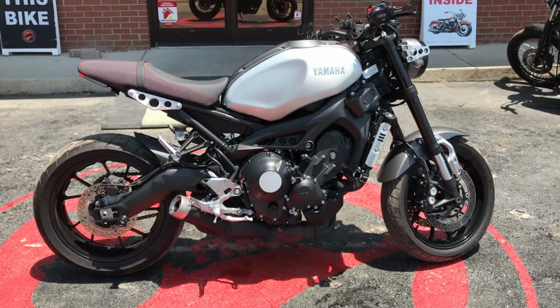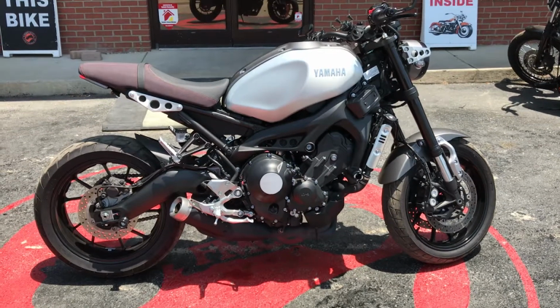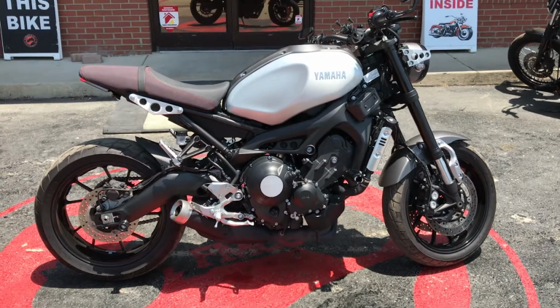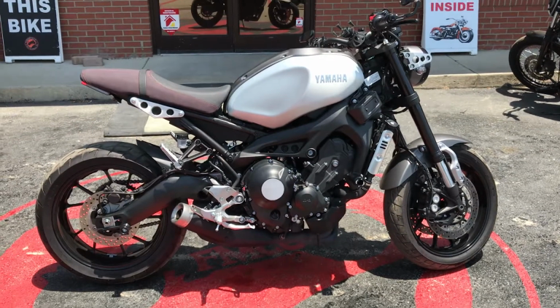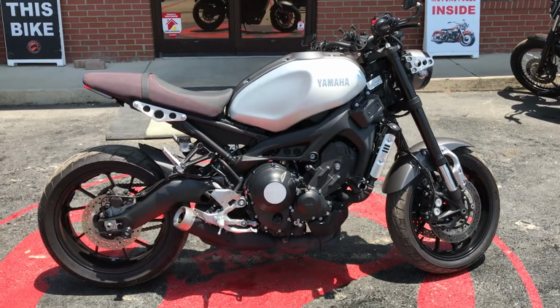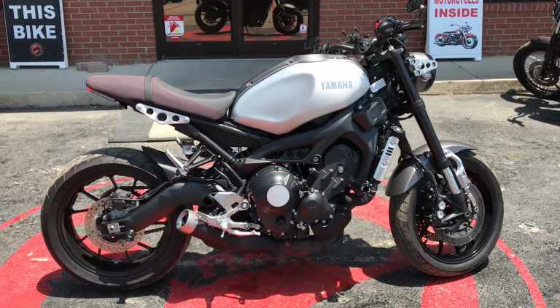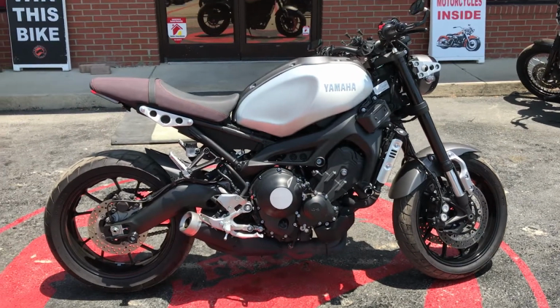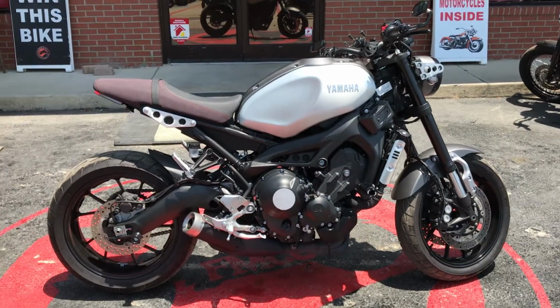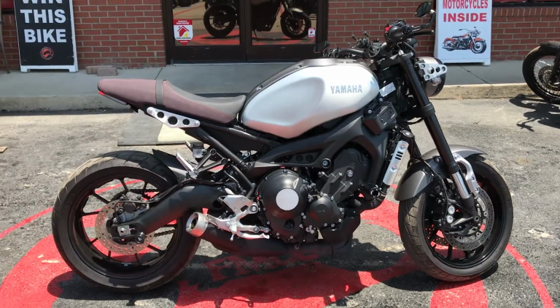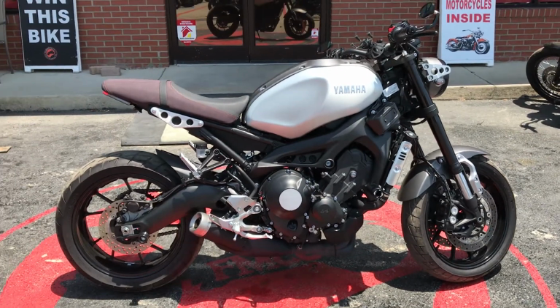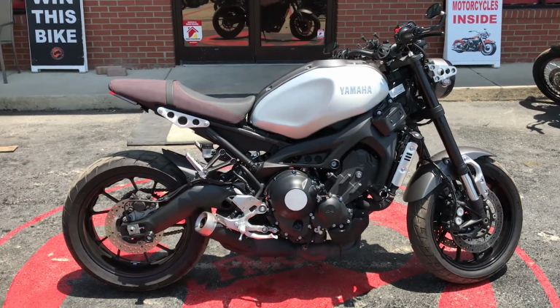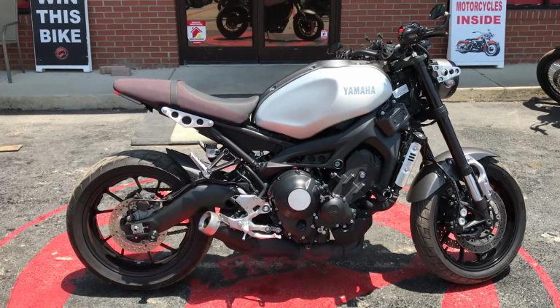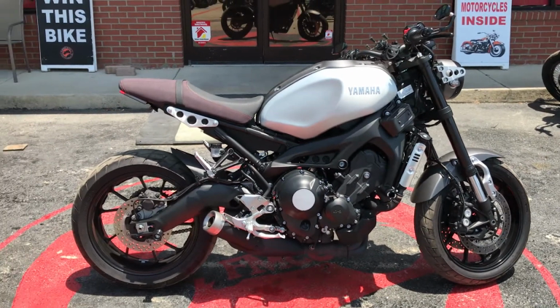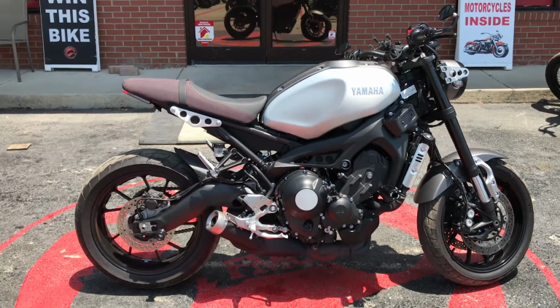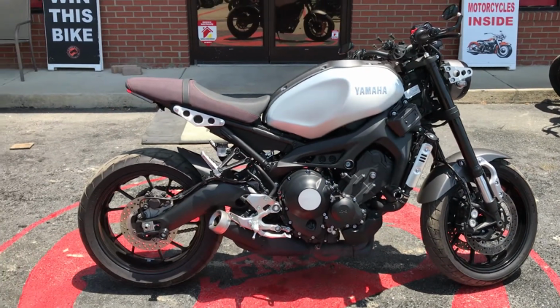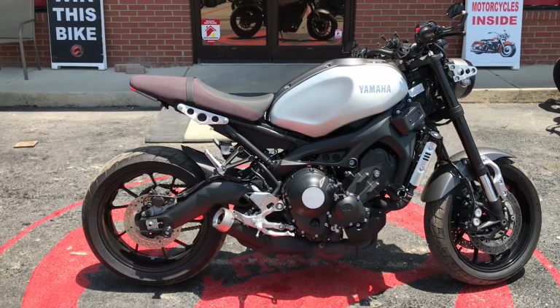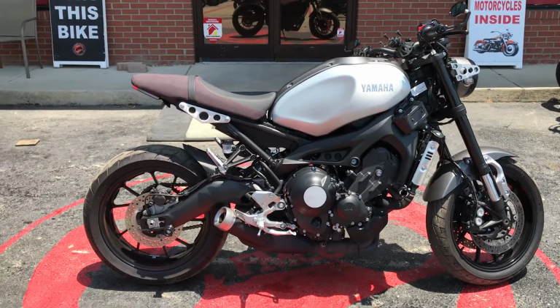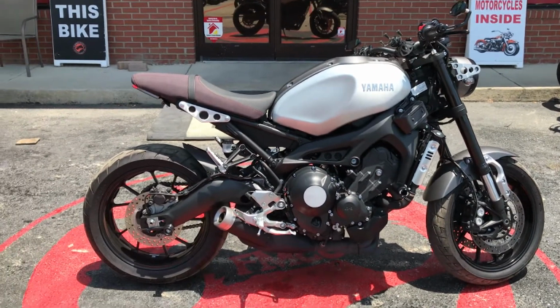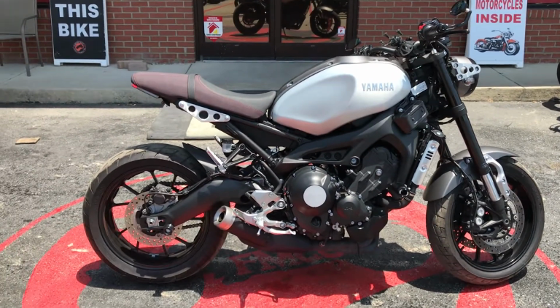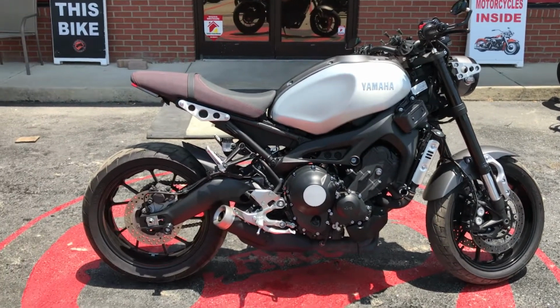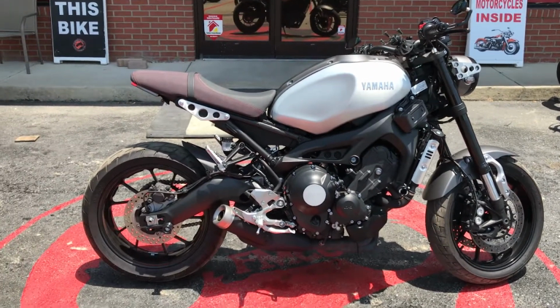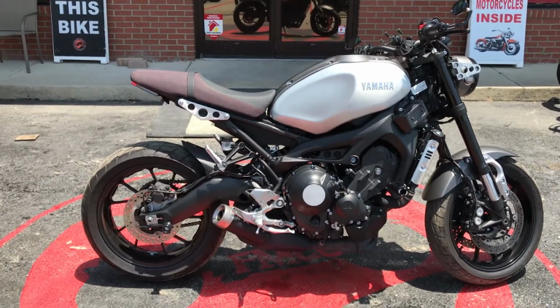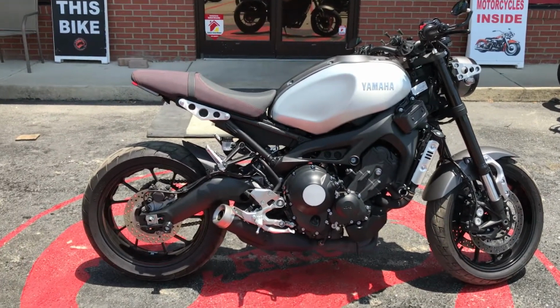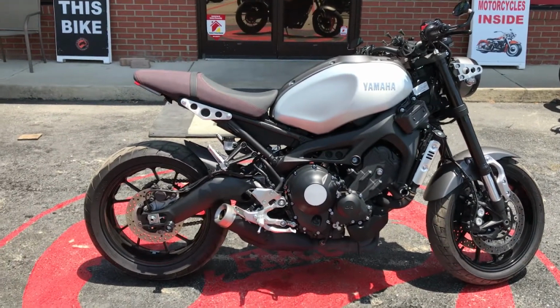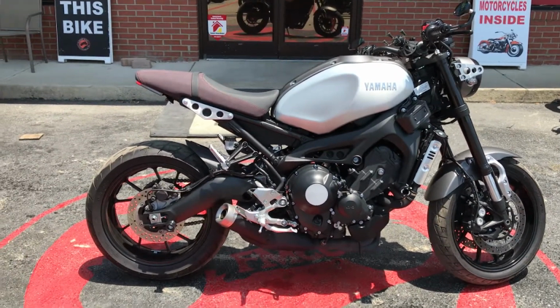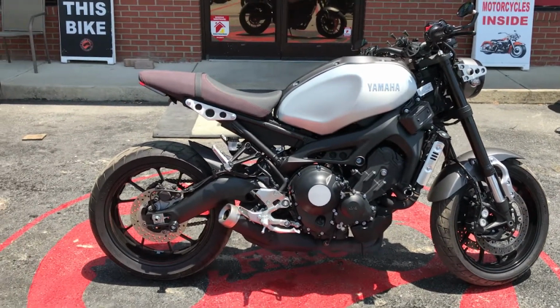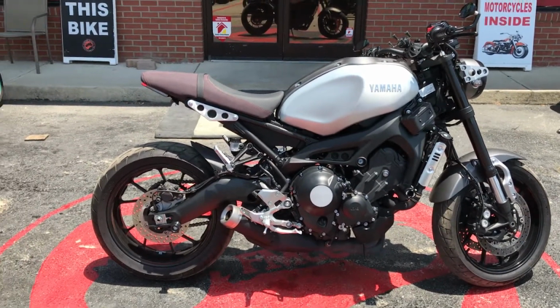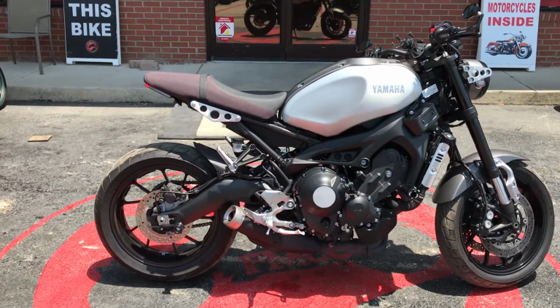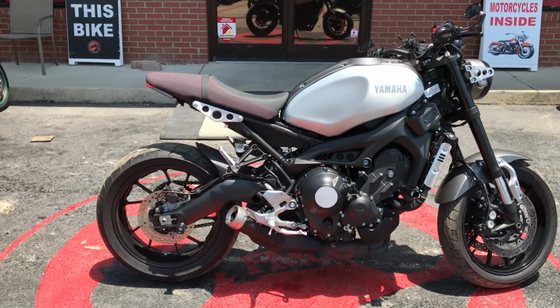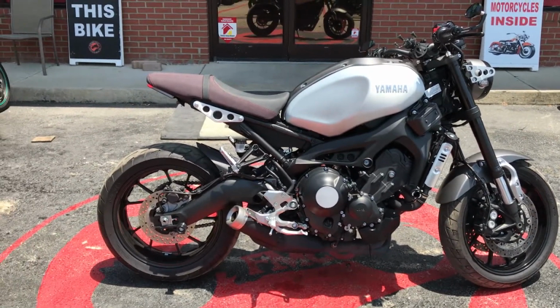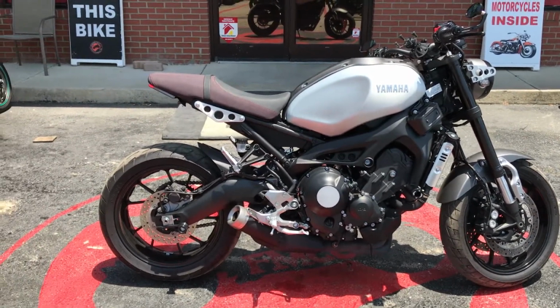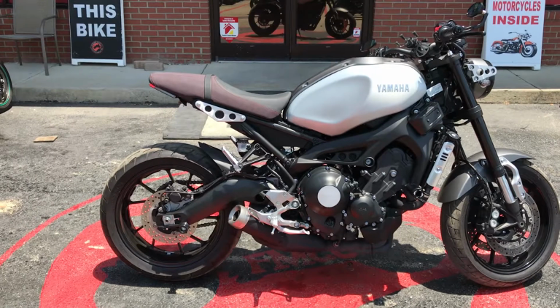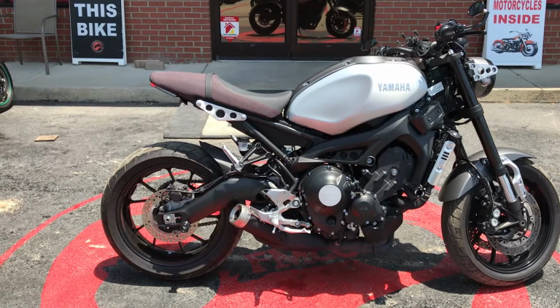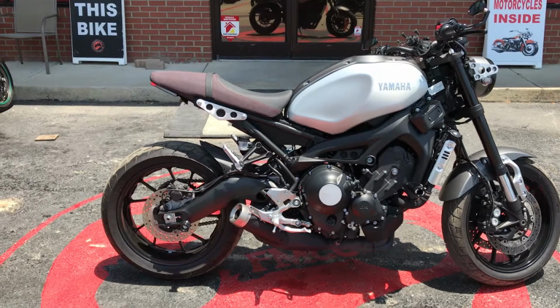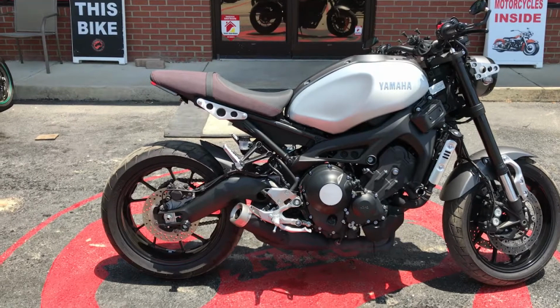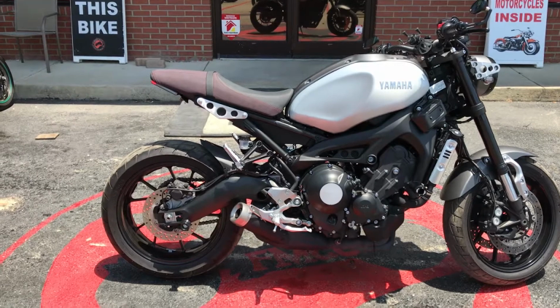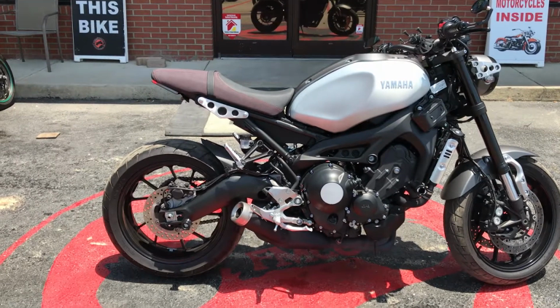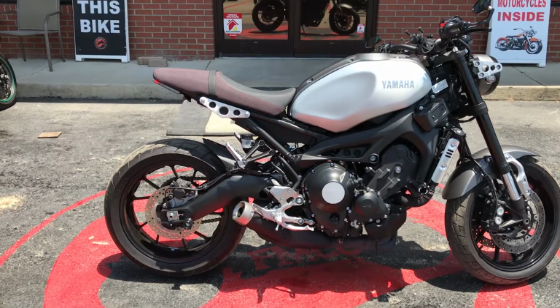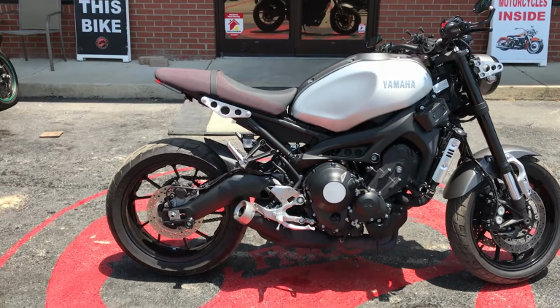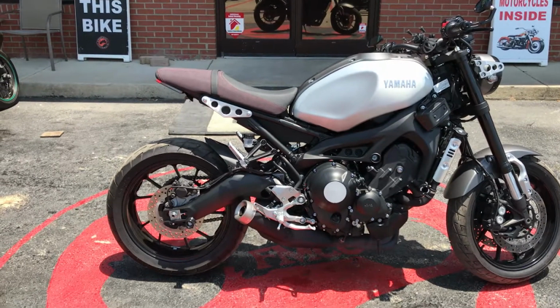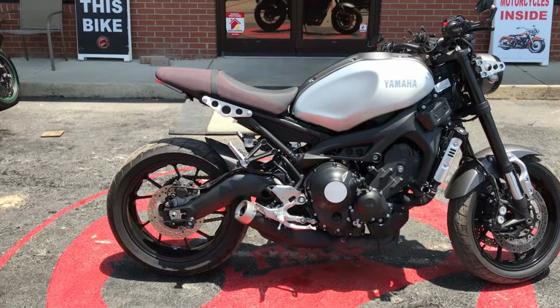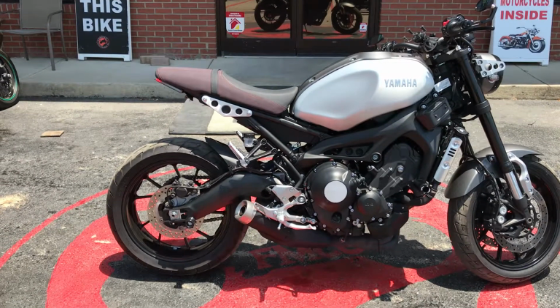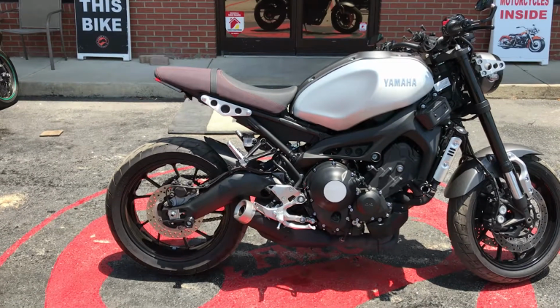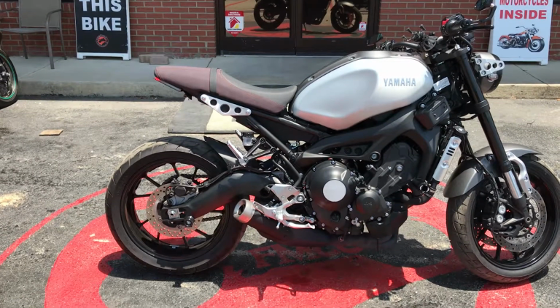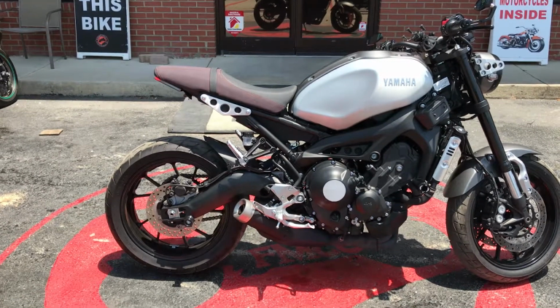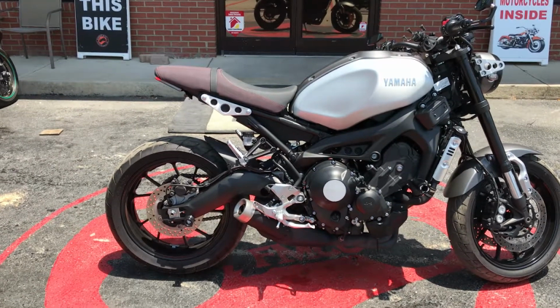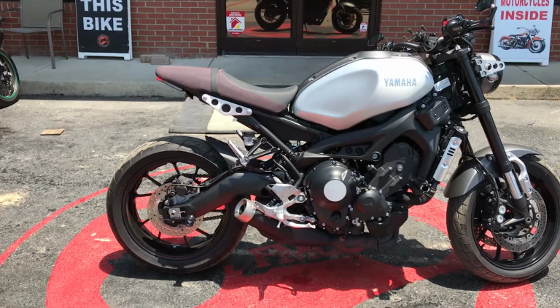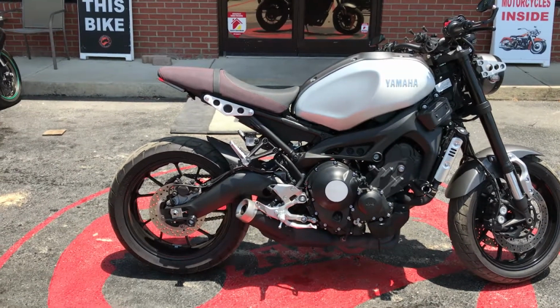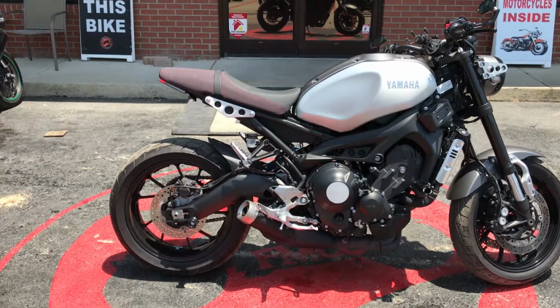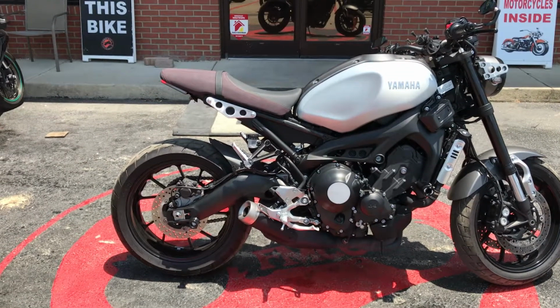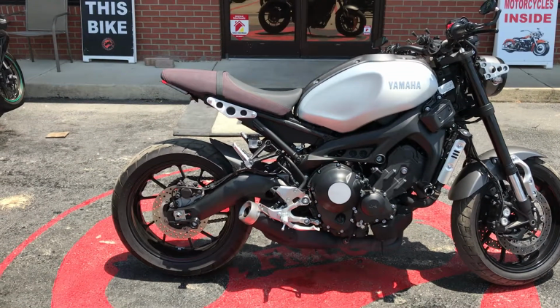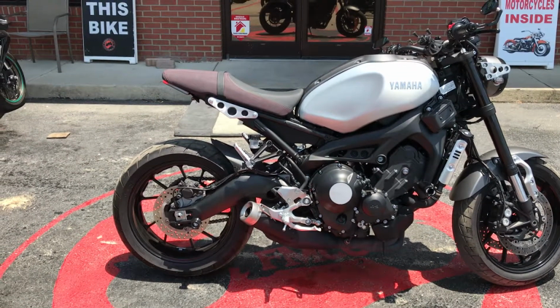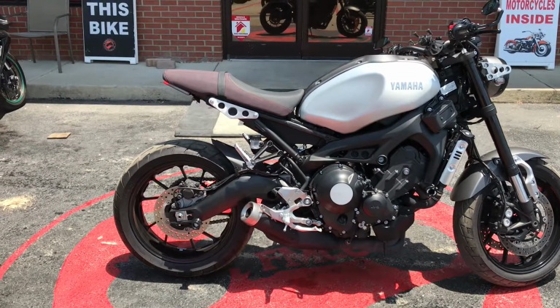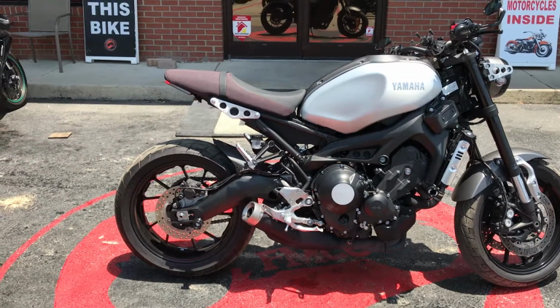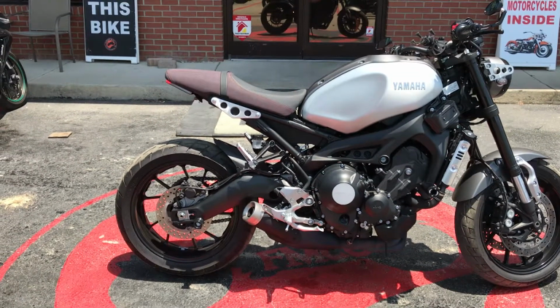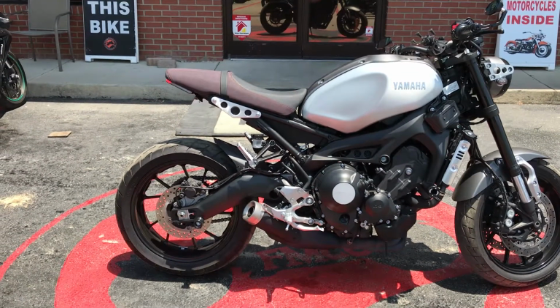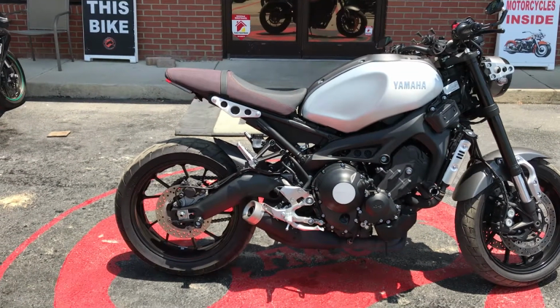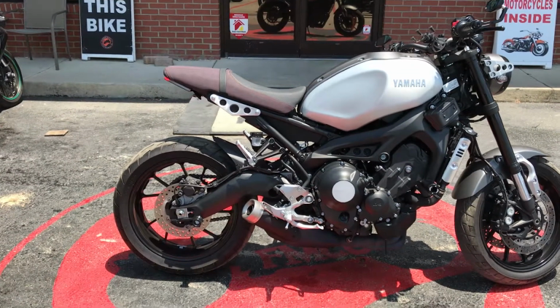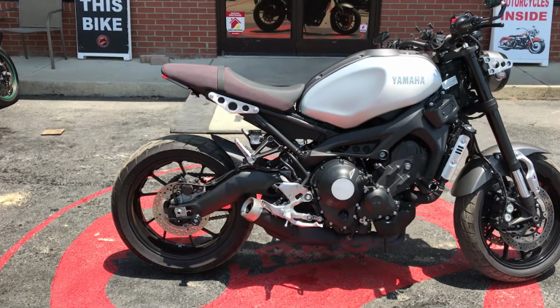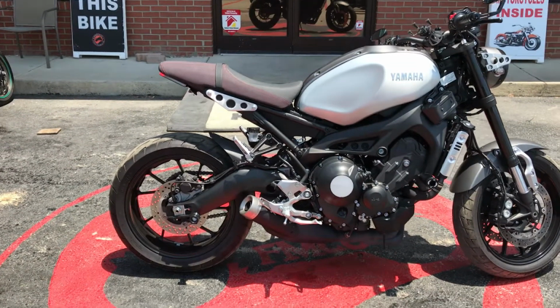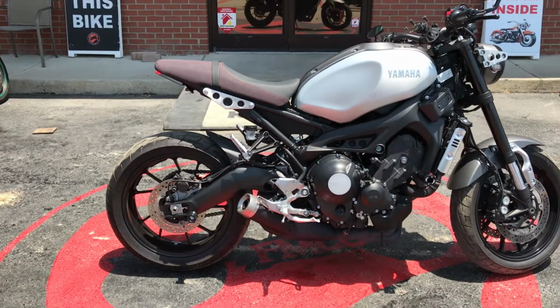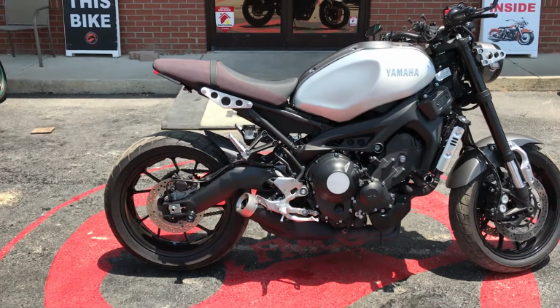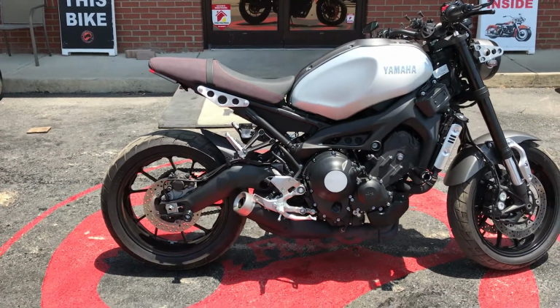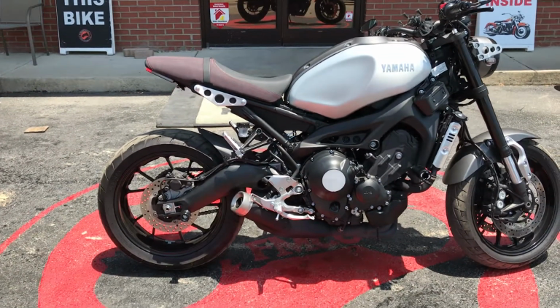Hey everybody, this is Missy at Flip My Cycle. Check out this Yamaha XSR900 — it's a 2016.